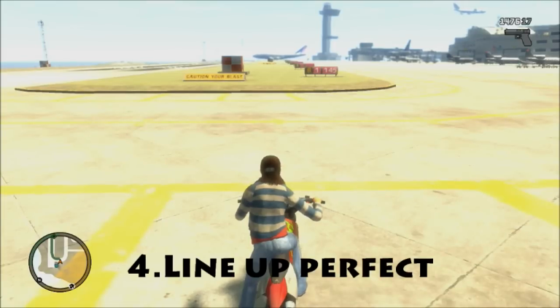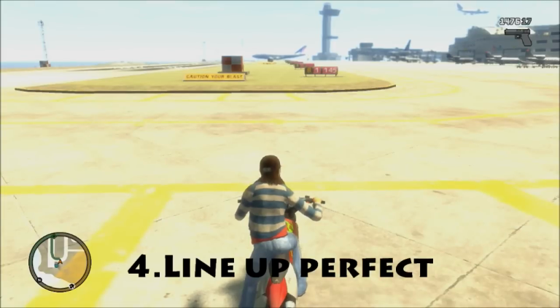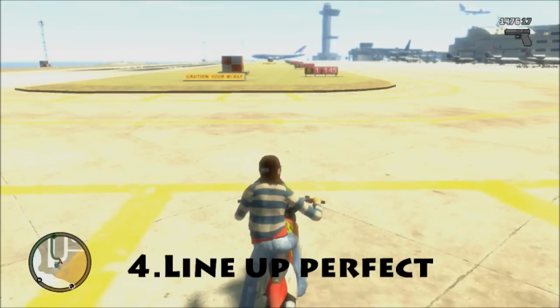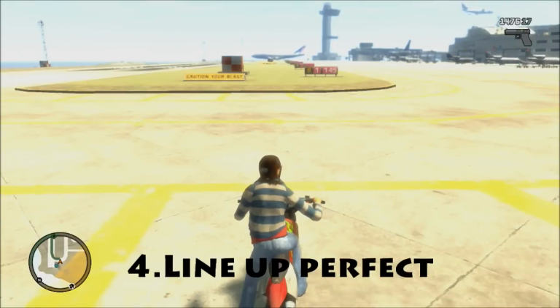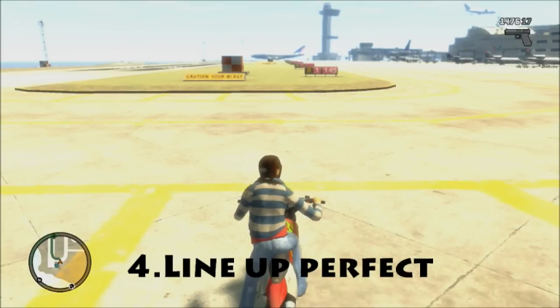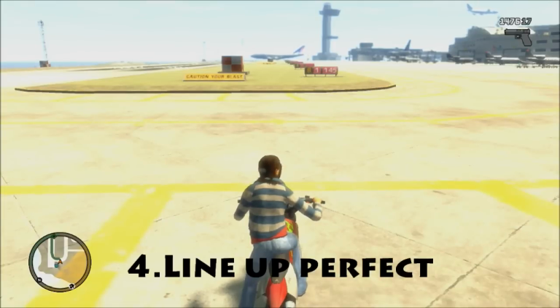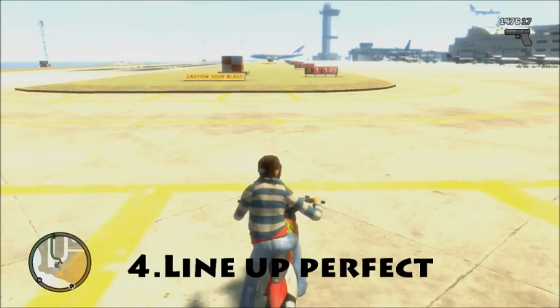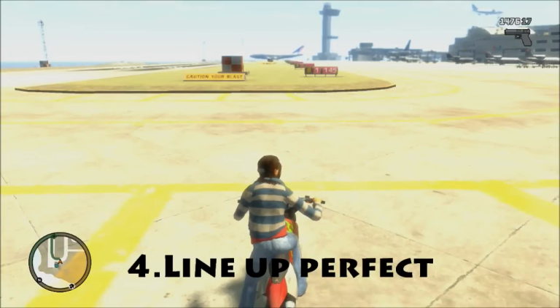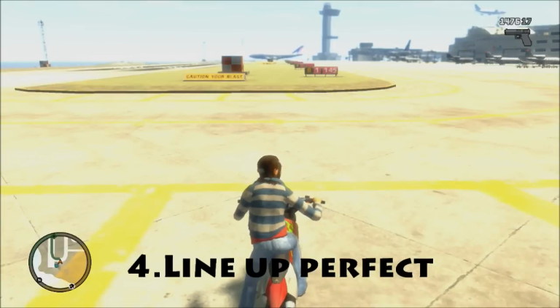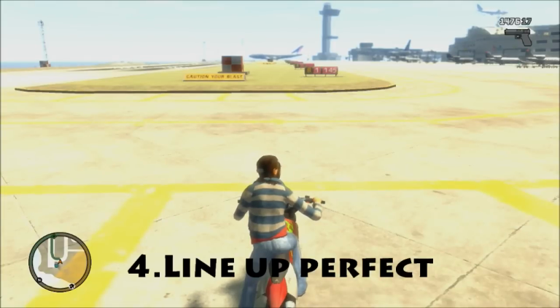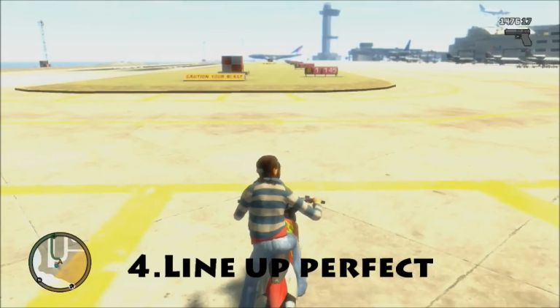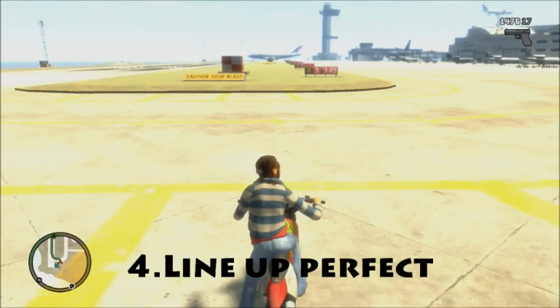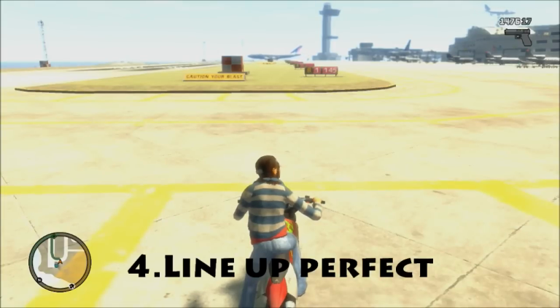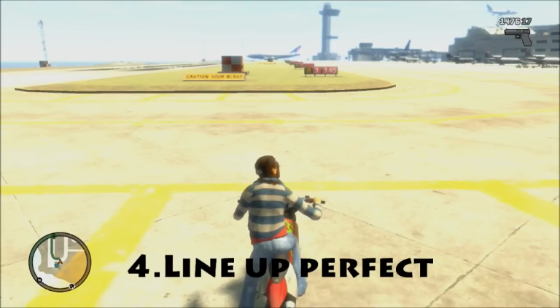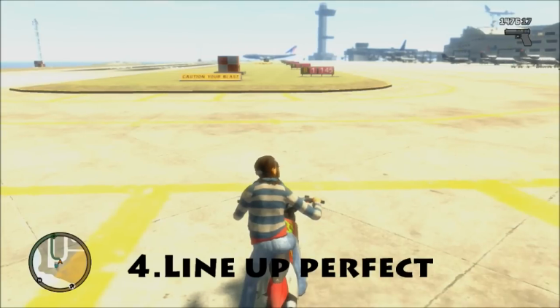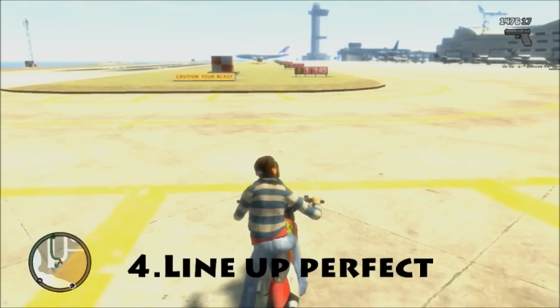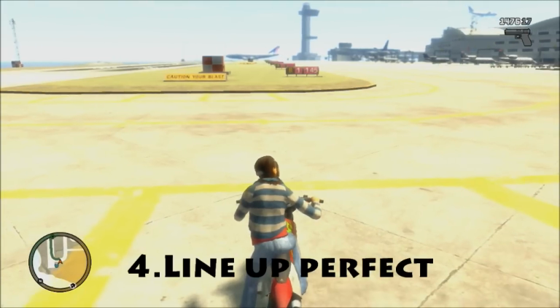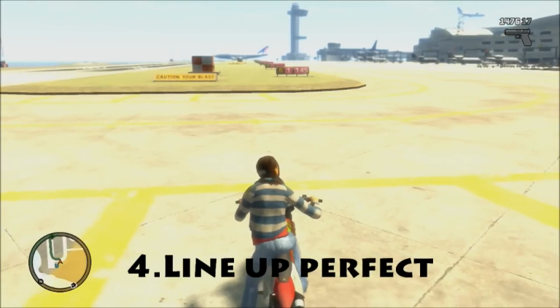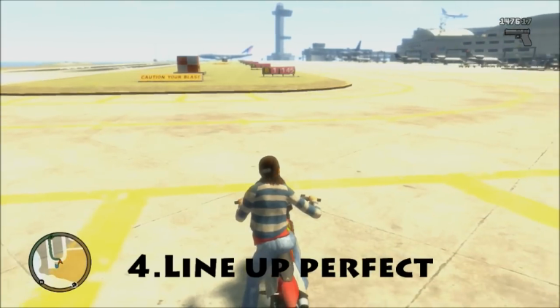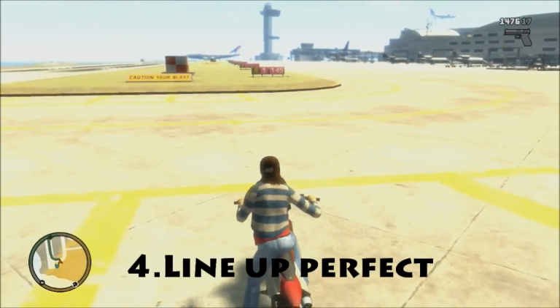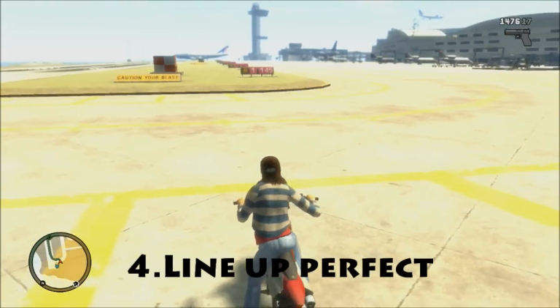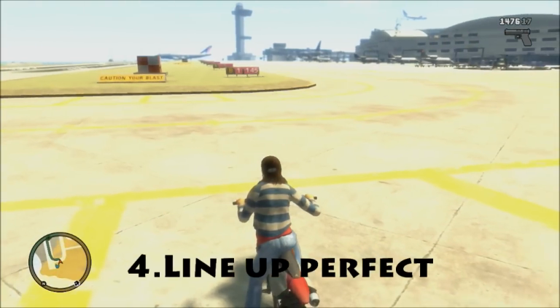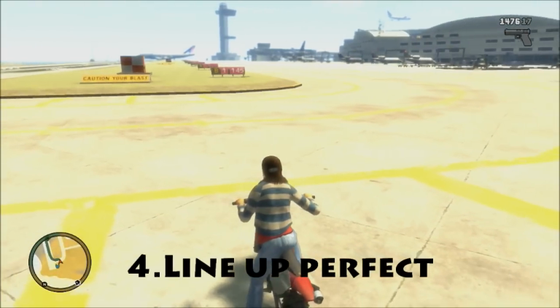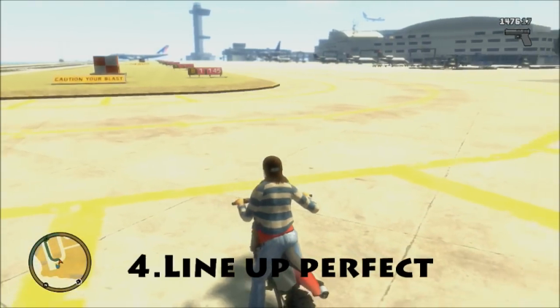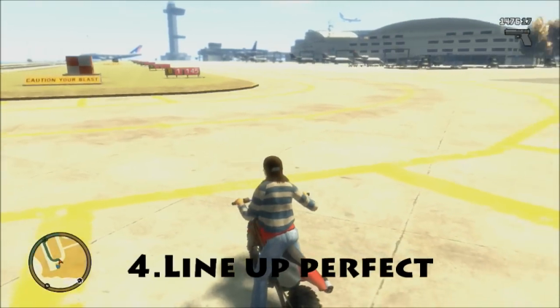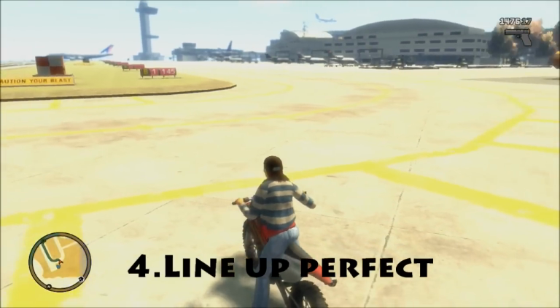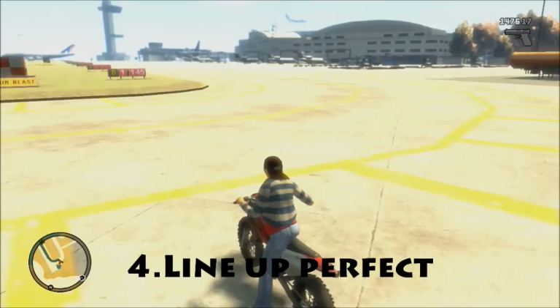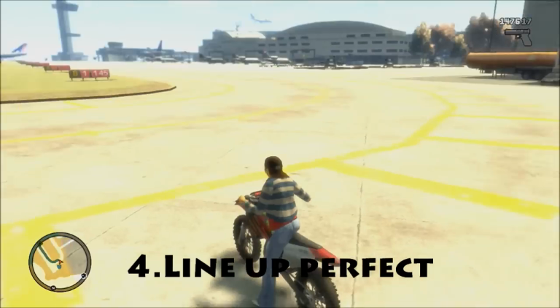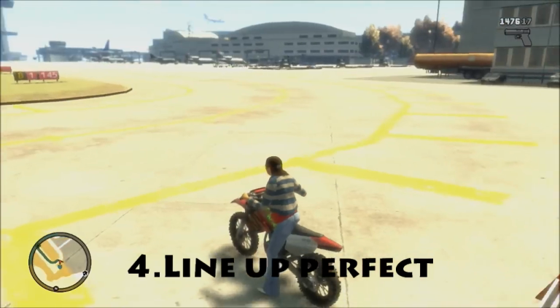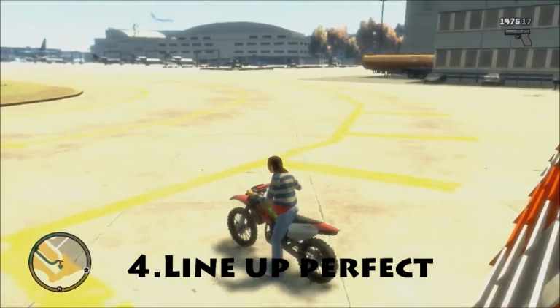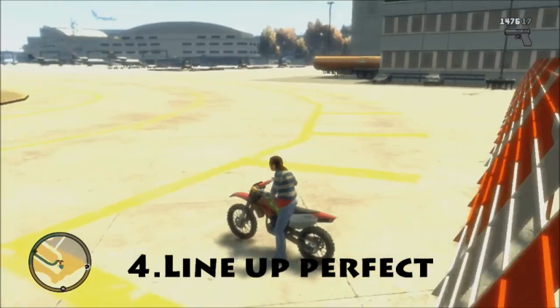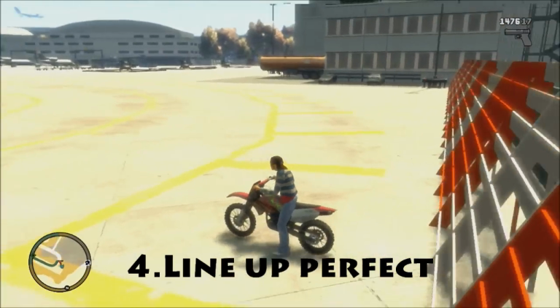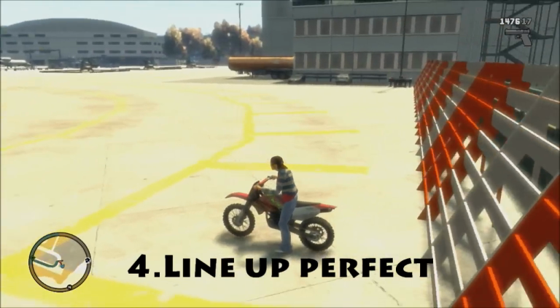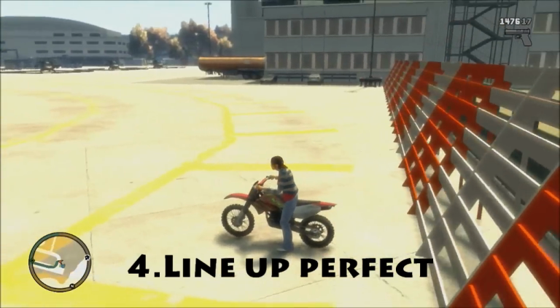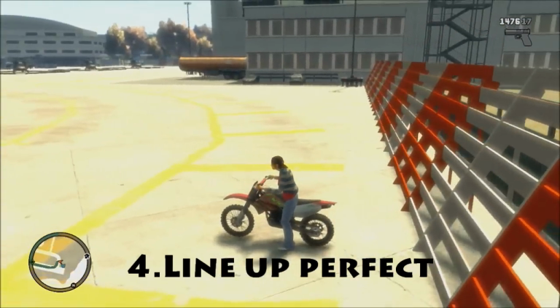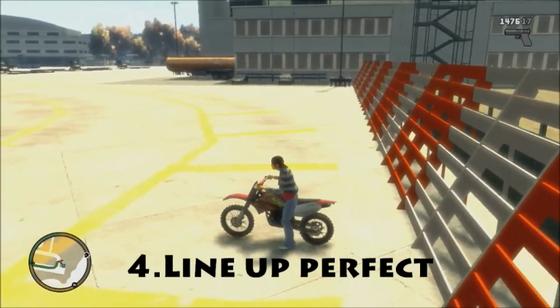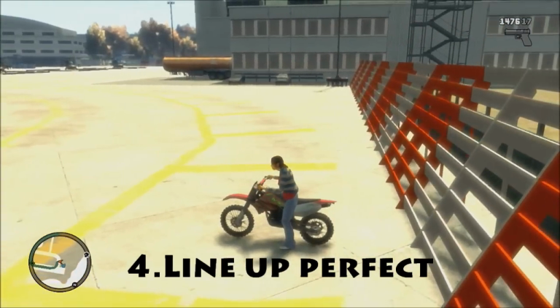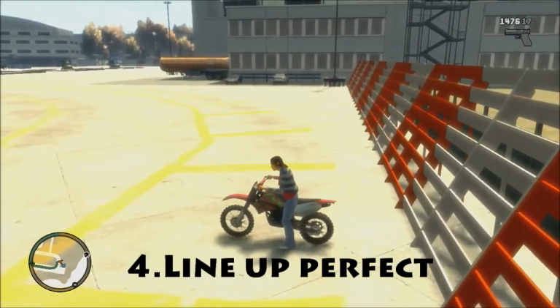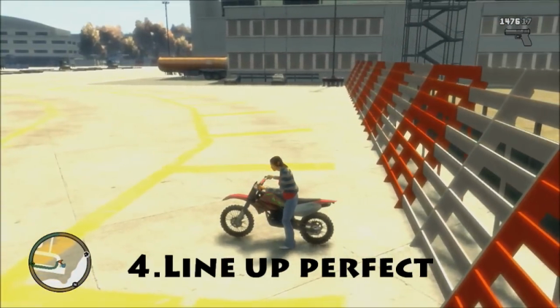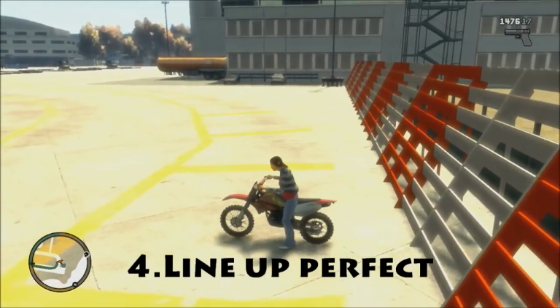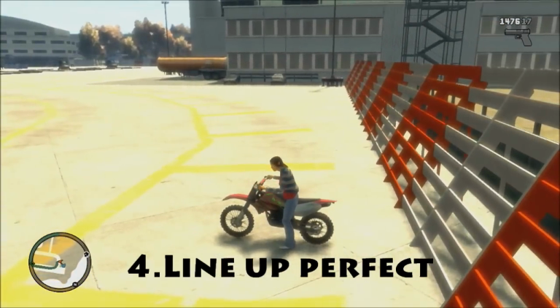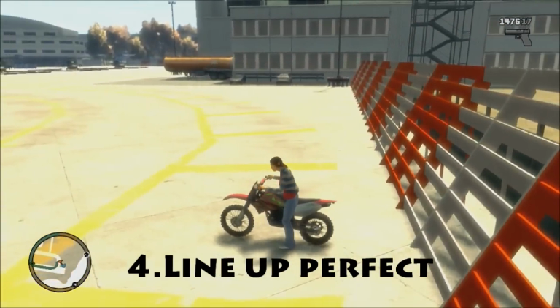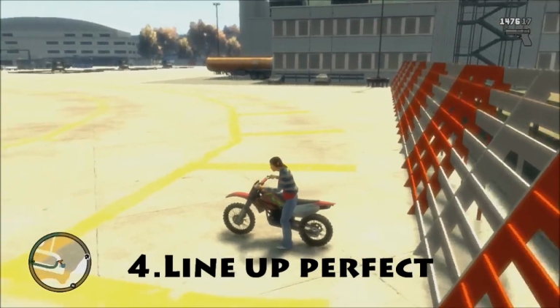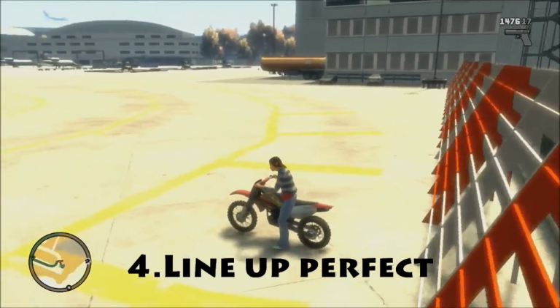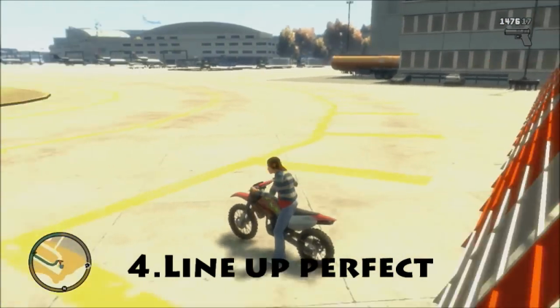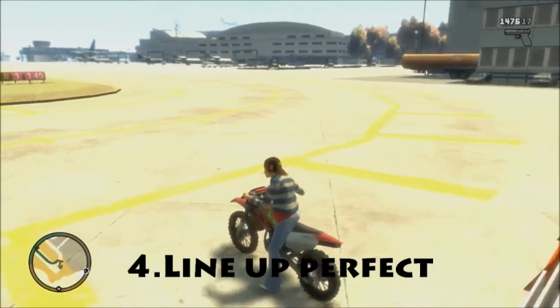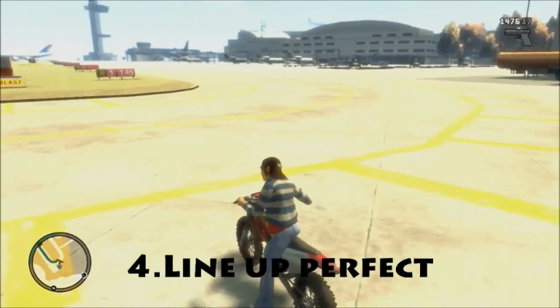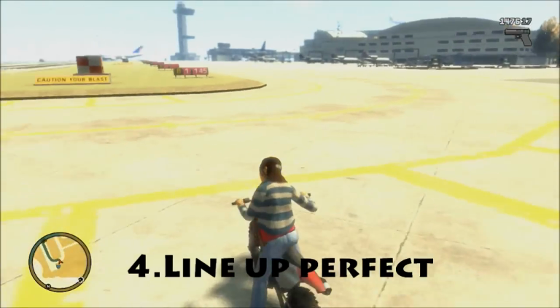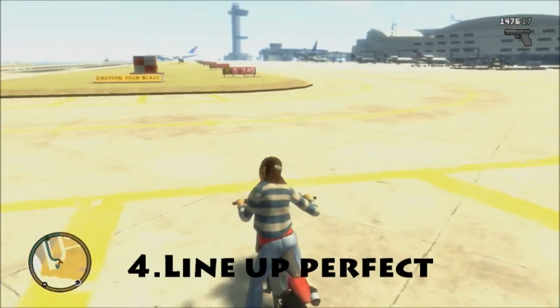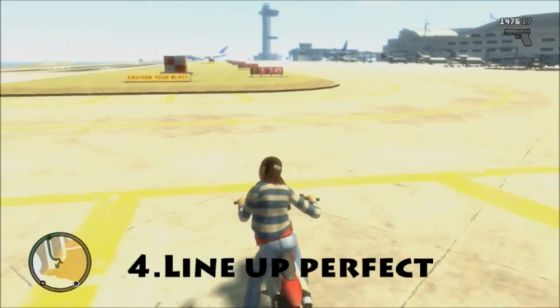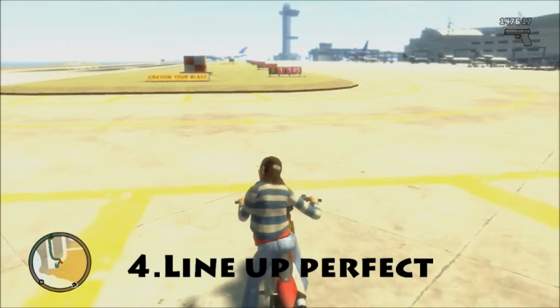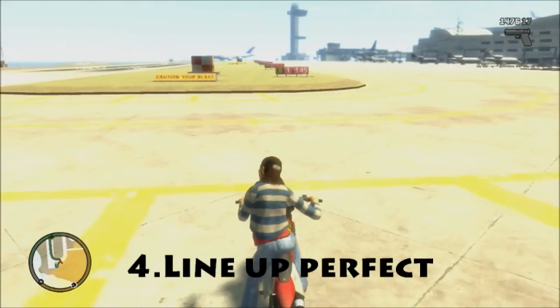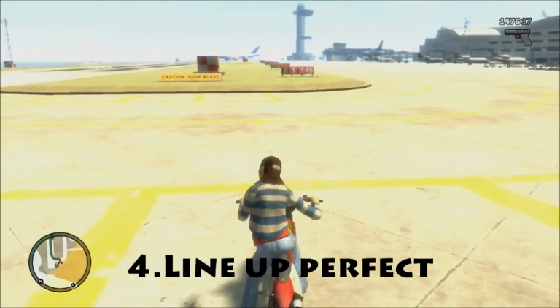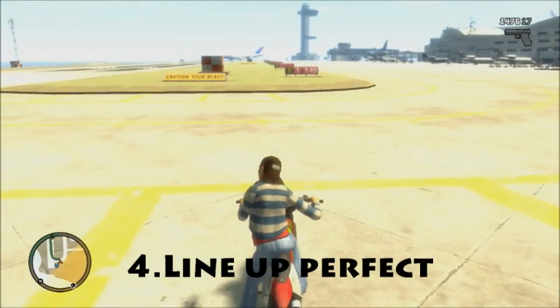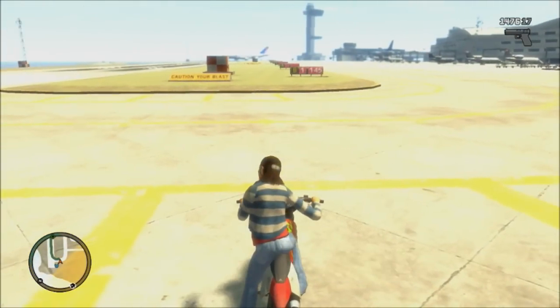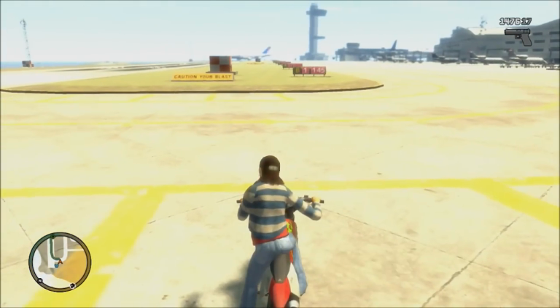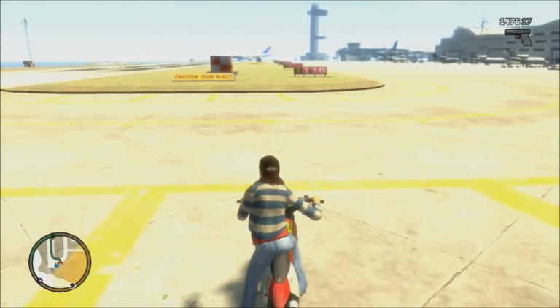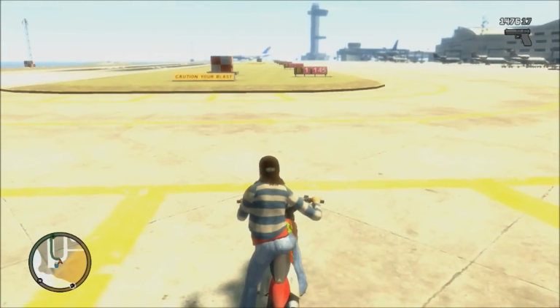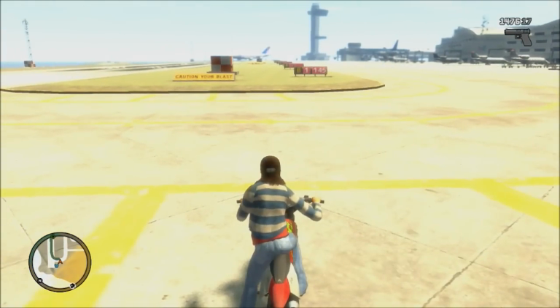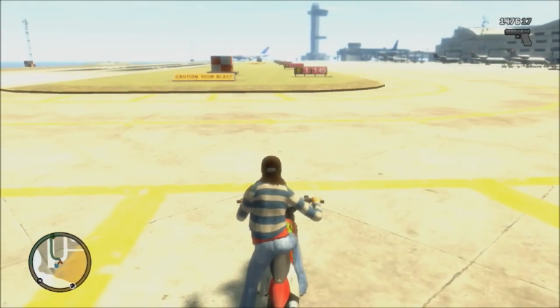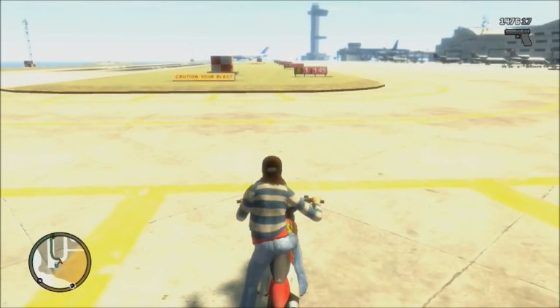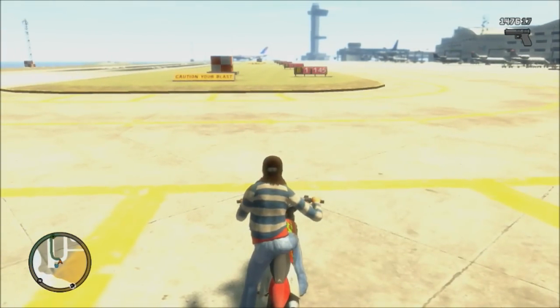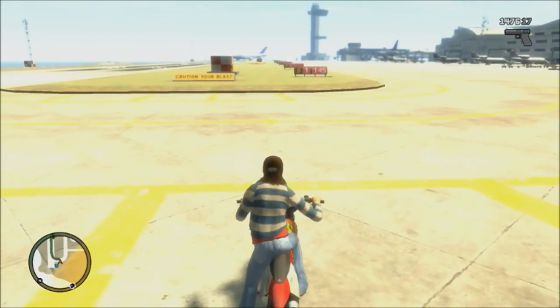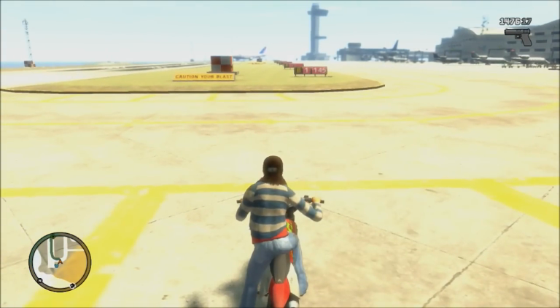Fourth step, once you're at the airport, you're going to want to line up in front of this wall and look at the ramps right in front of me.